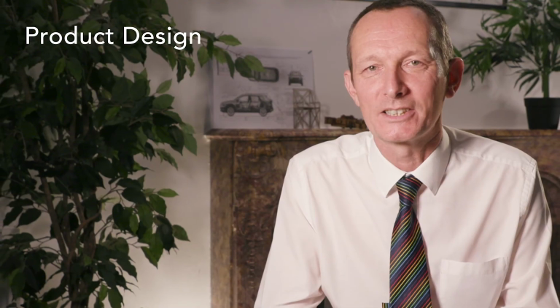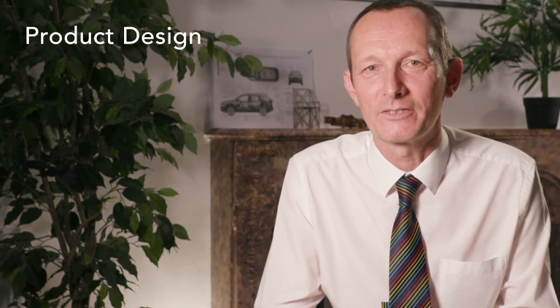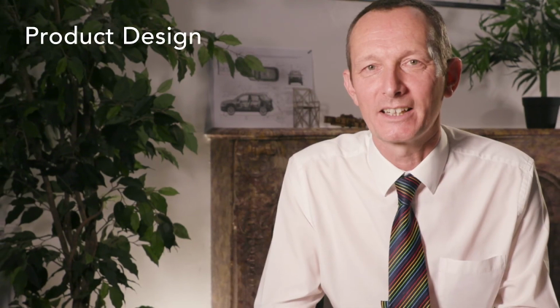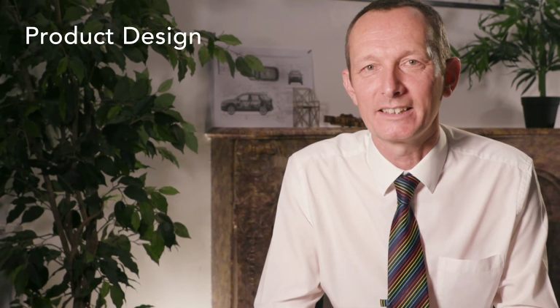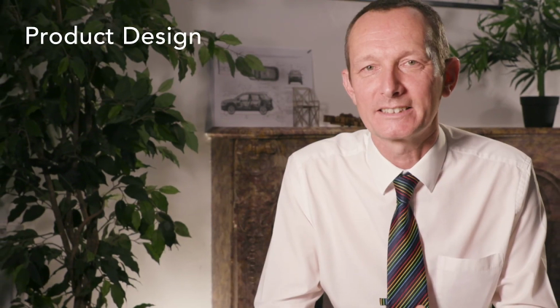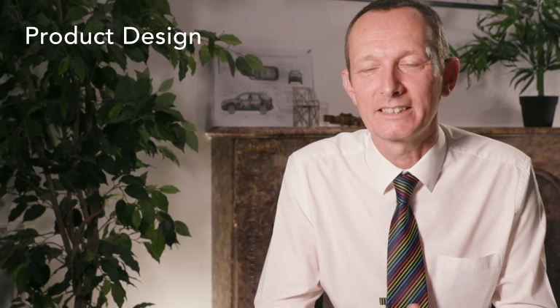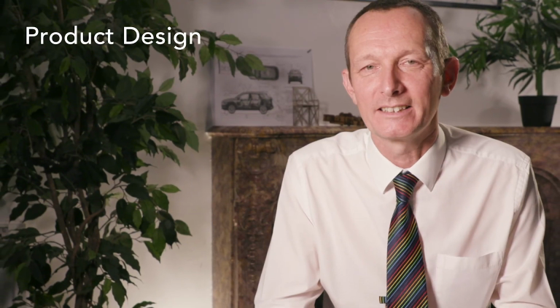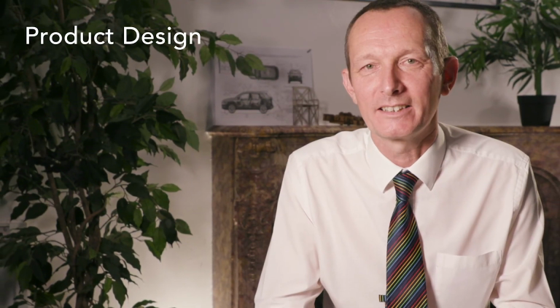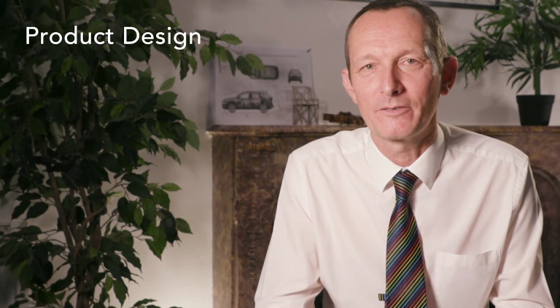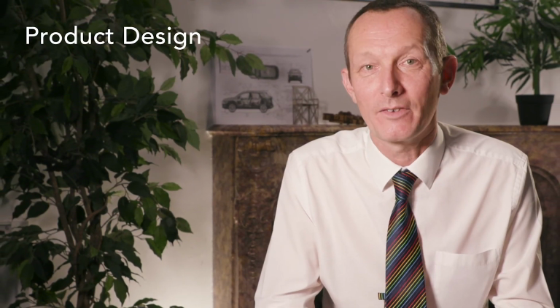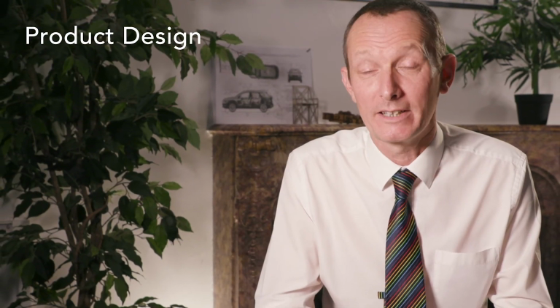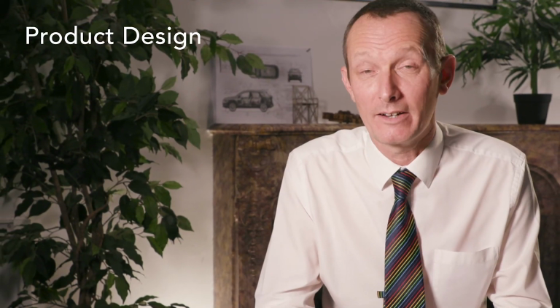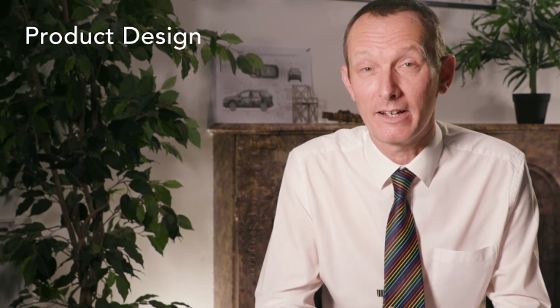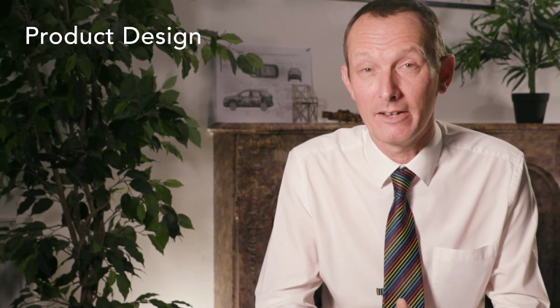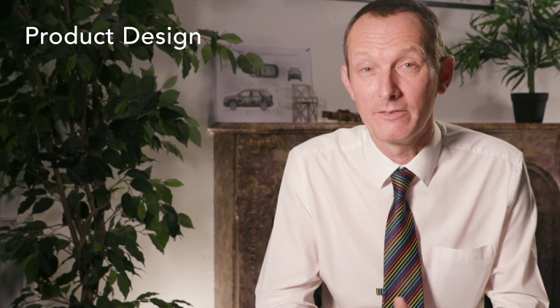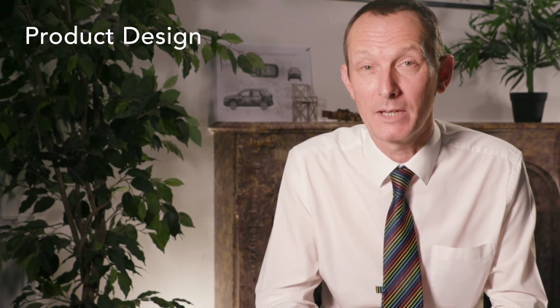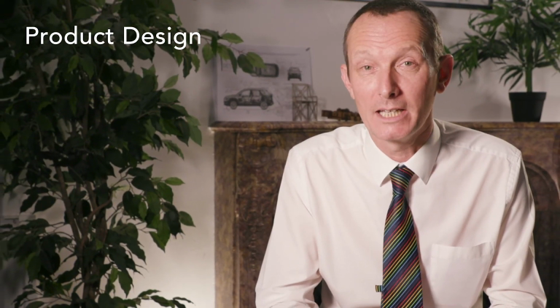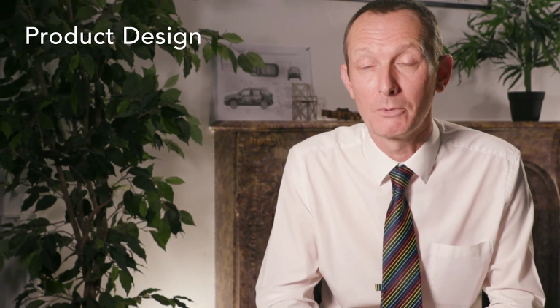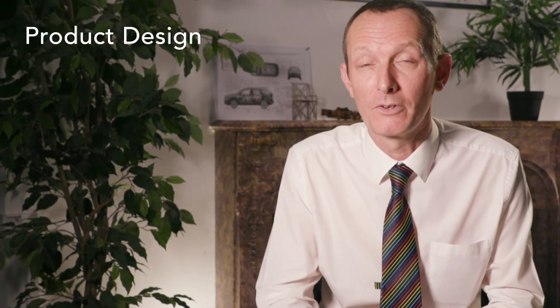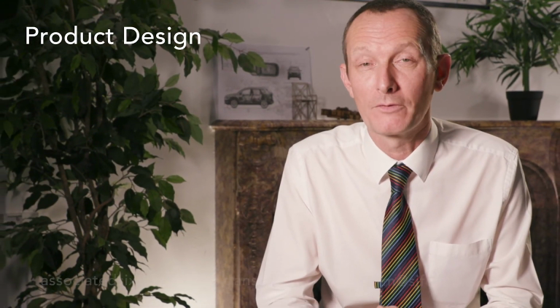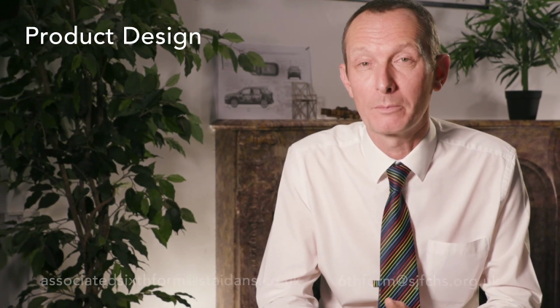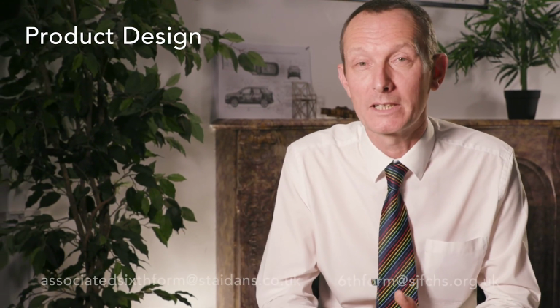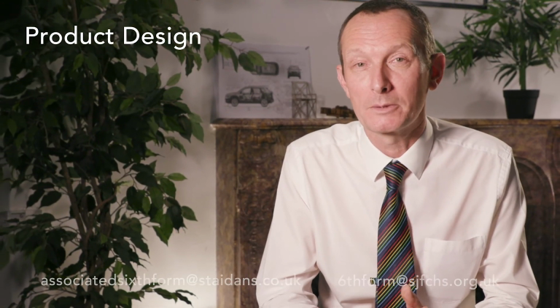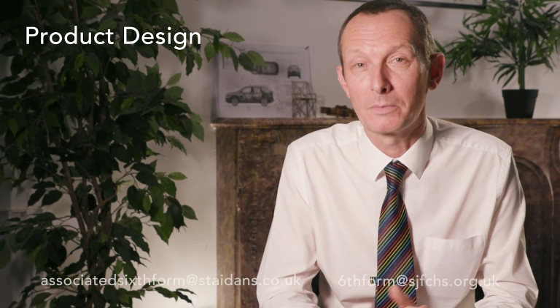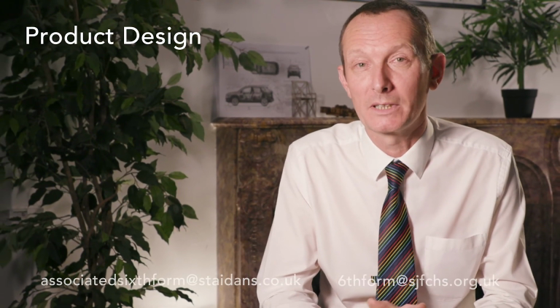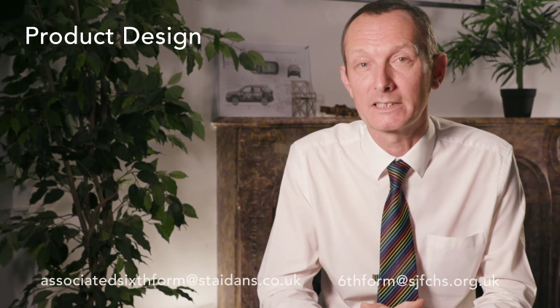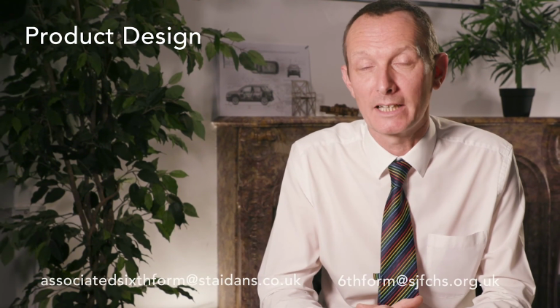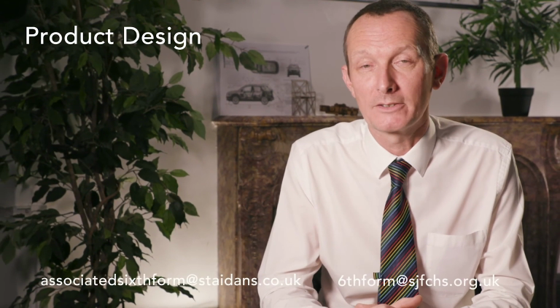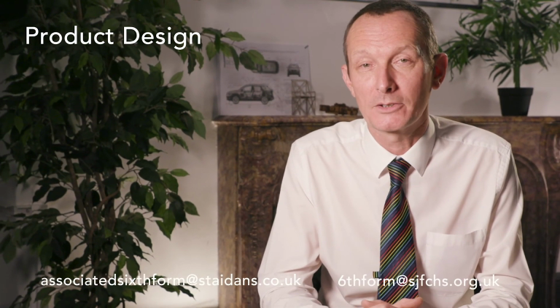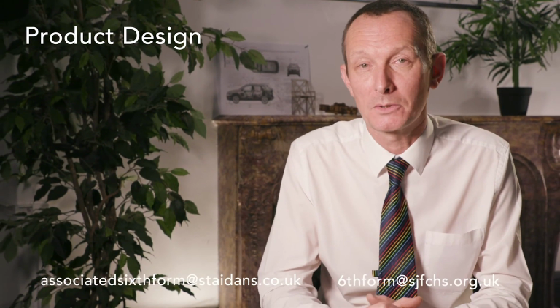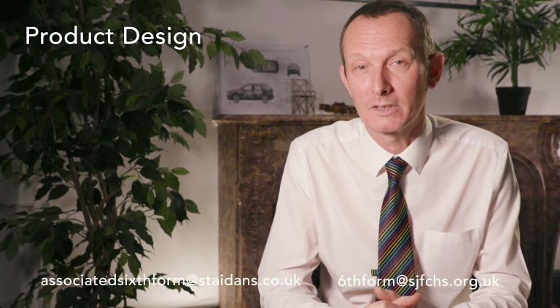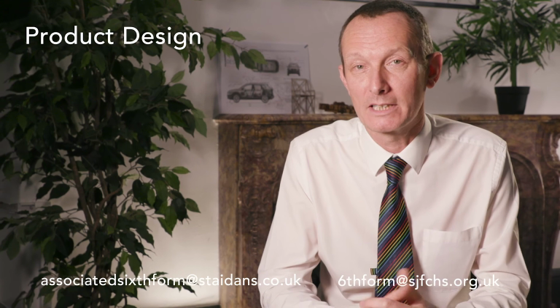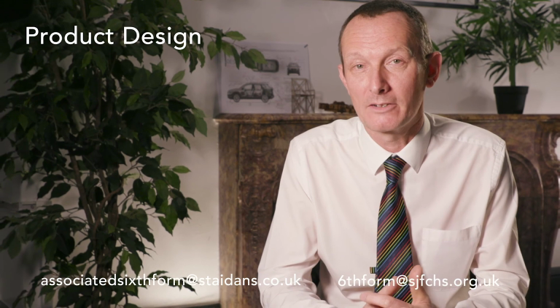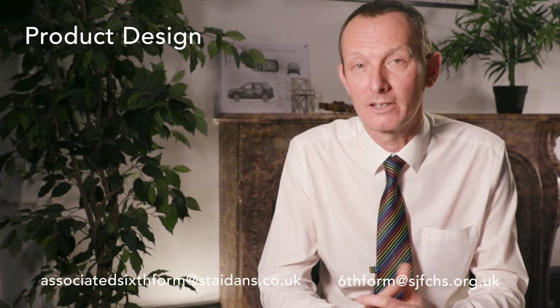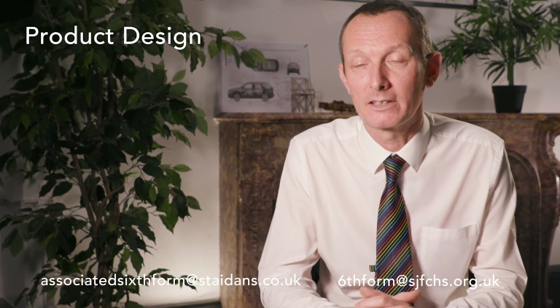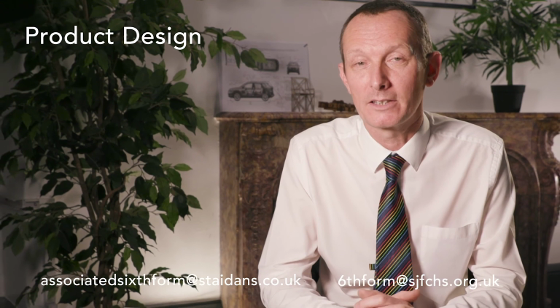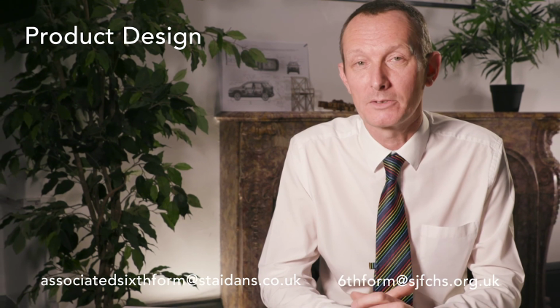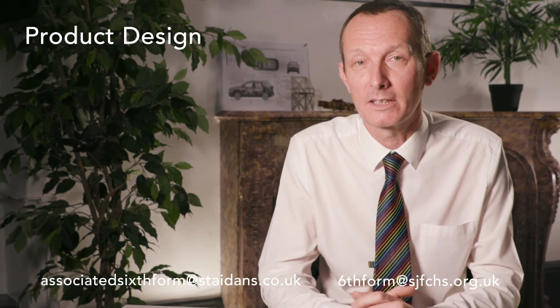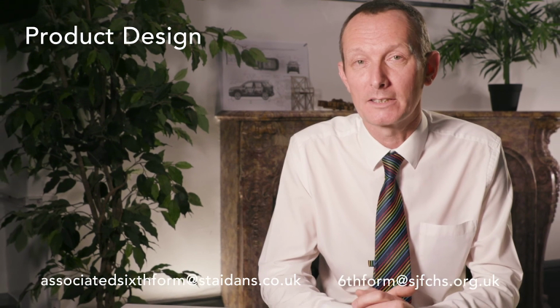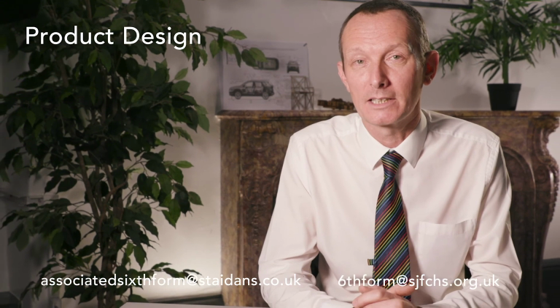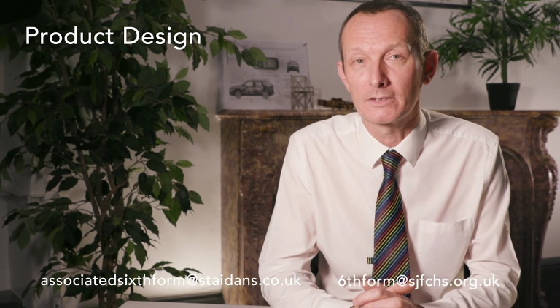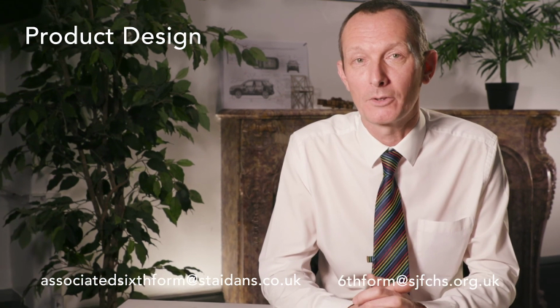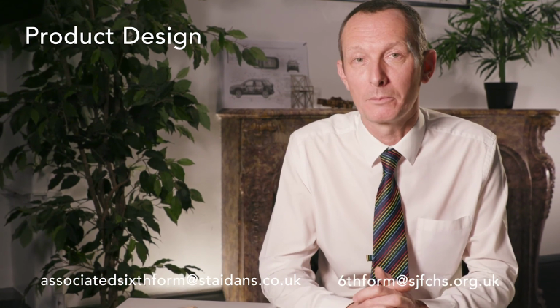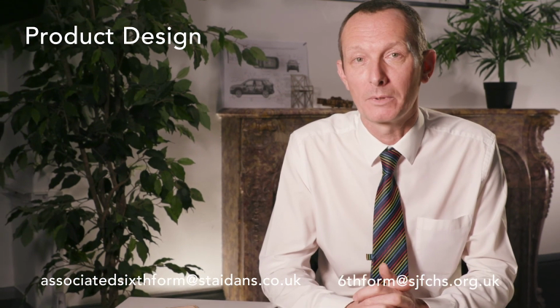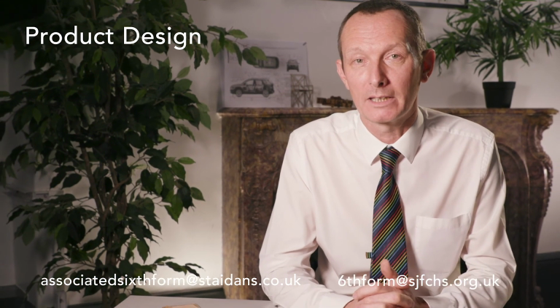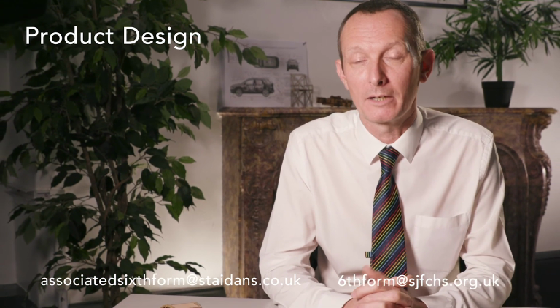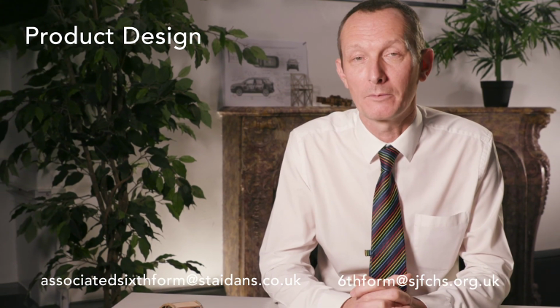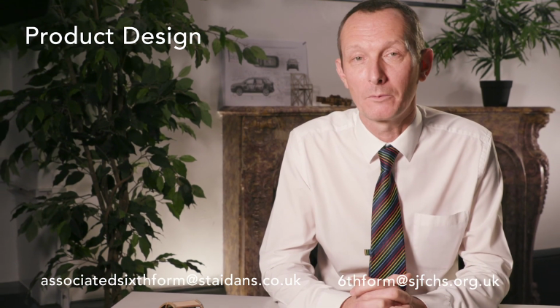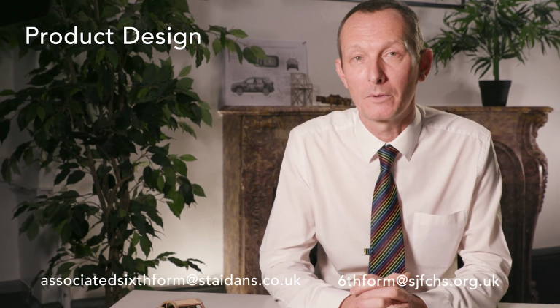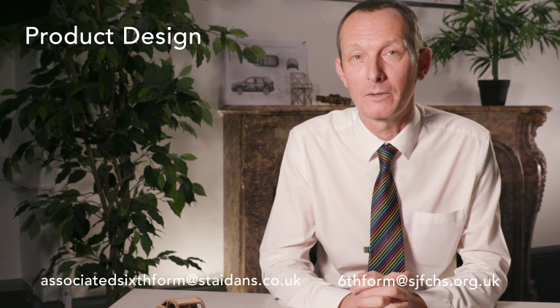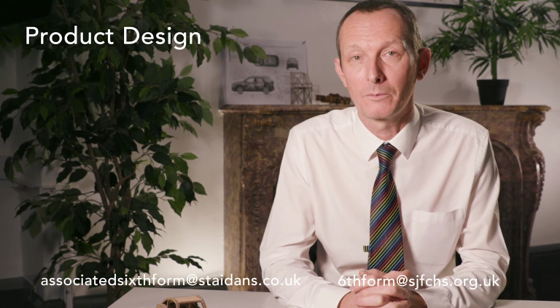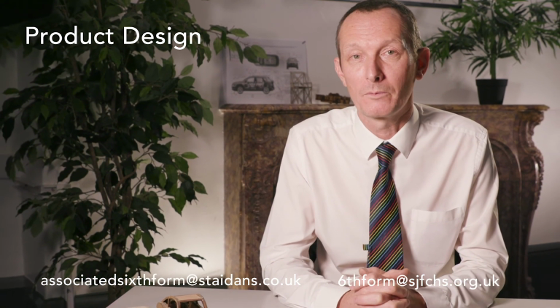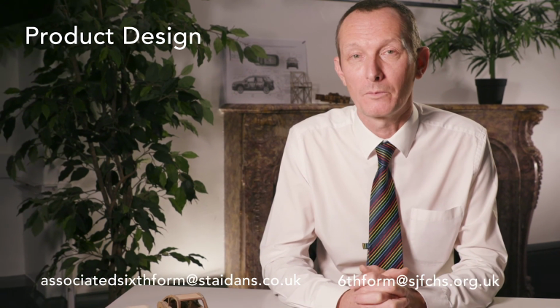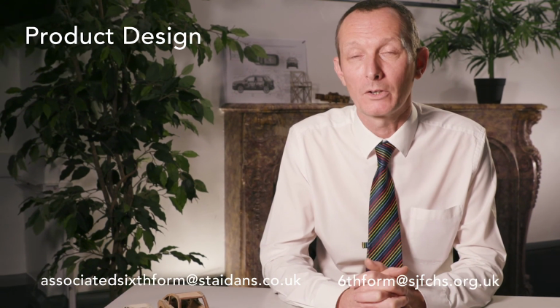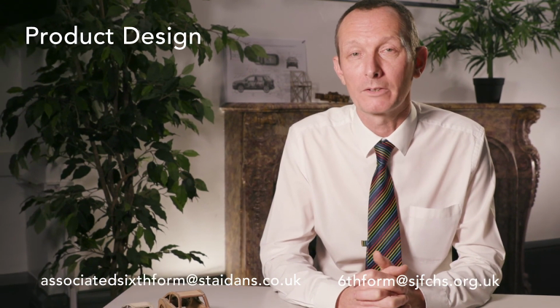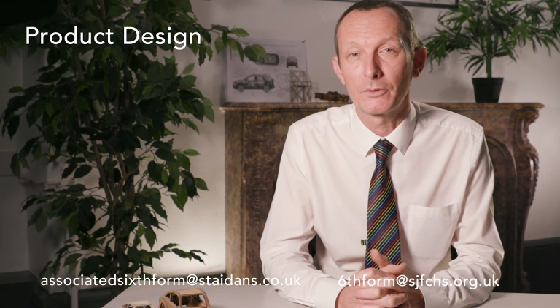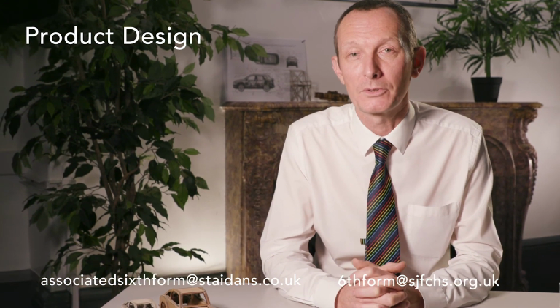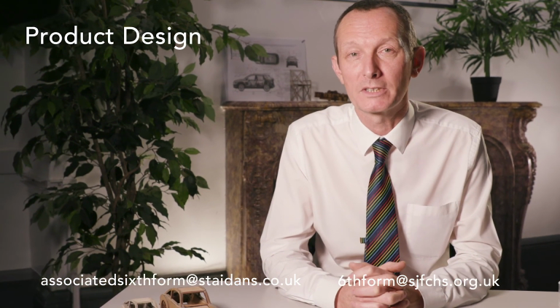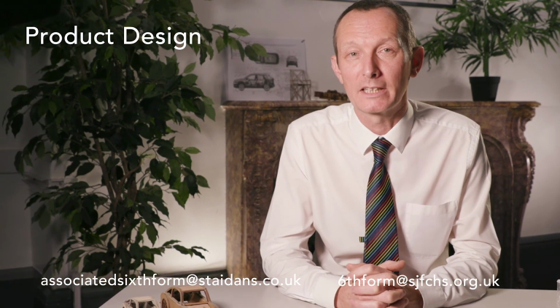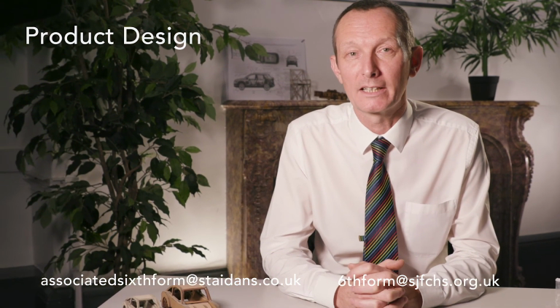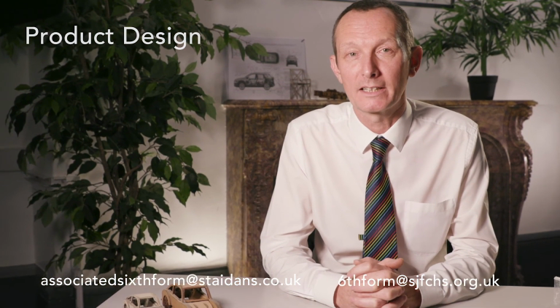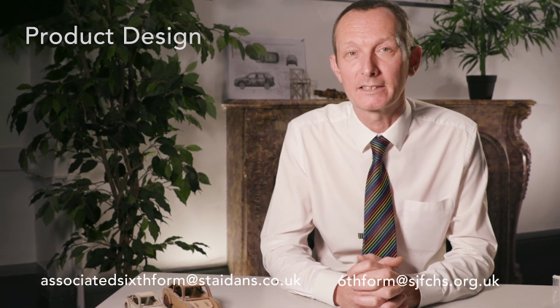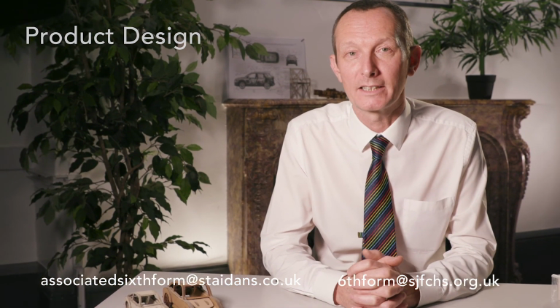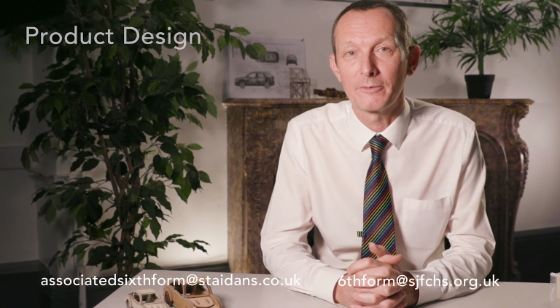So it's a really exciting and very fulfilling course to be on. If you'd like to find out any more information, please get in touch with us here at the Associated Sixth Form — we're looking forward to seeing you next year.